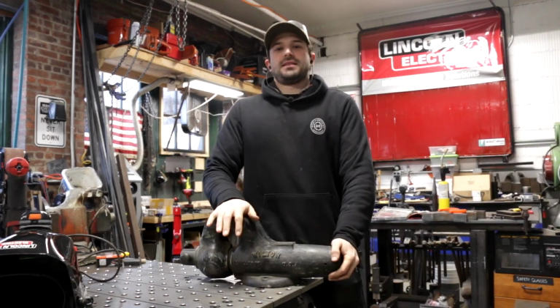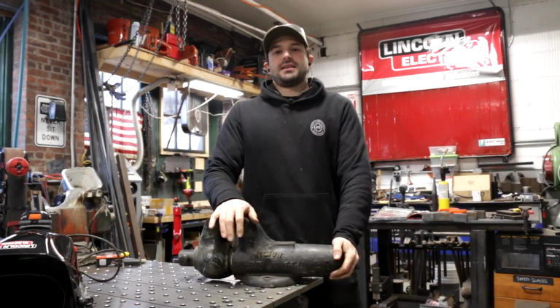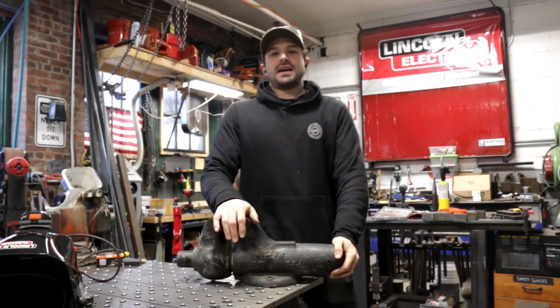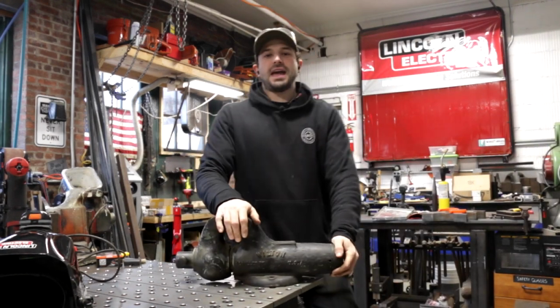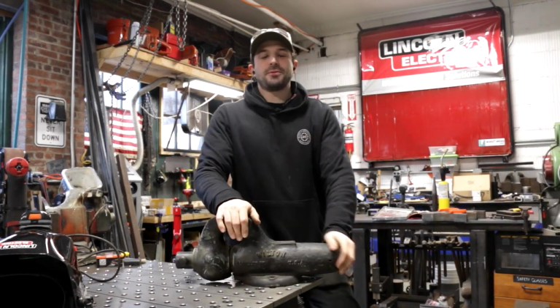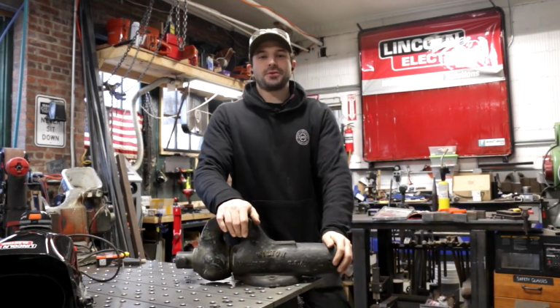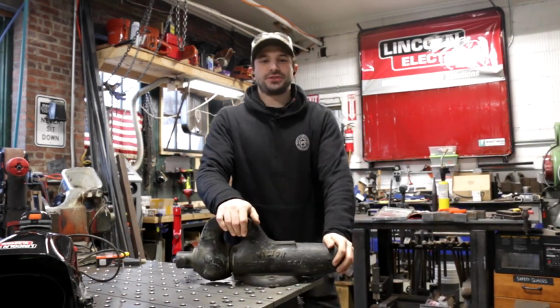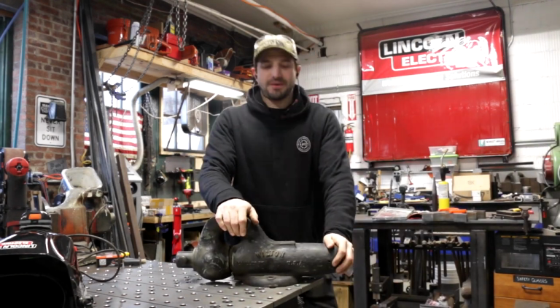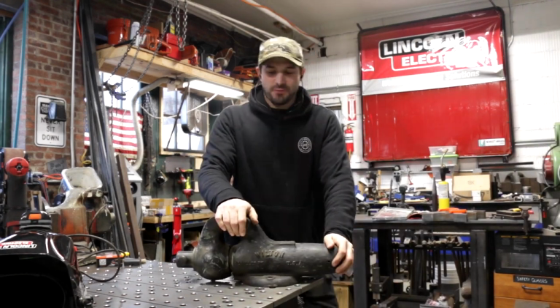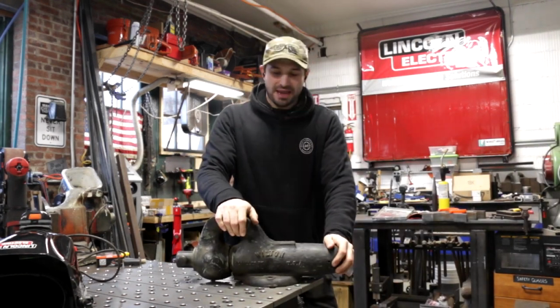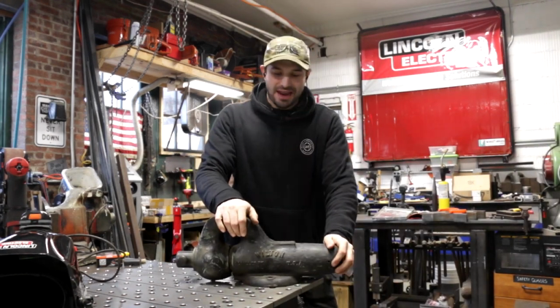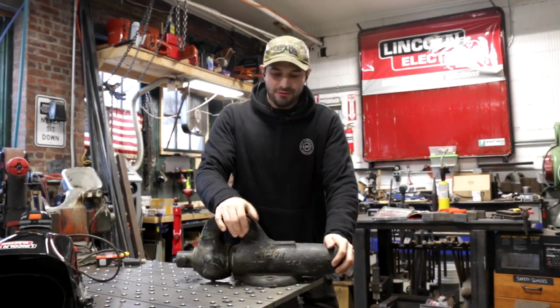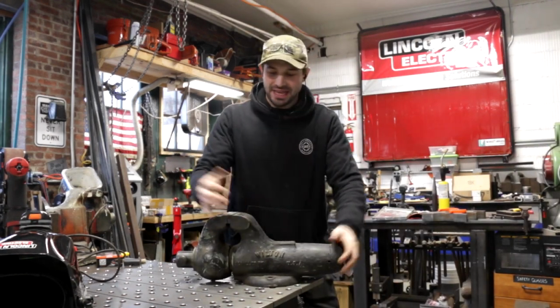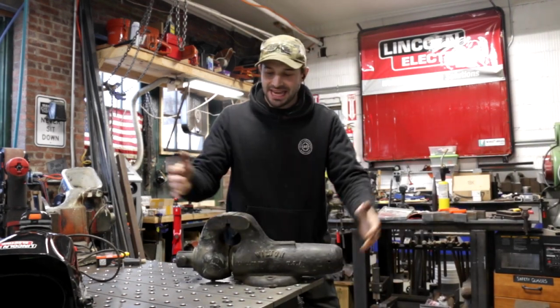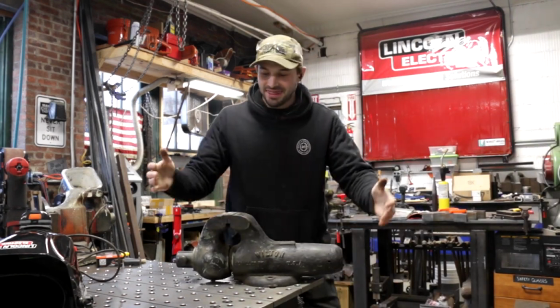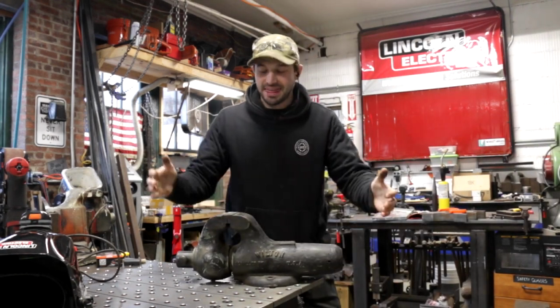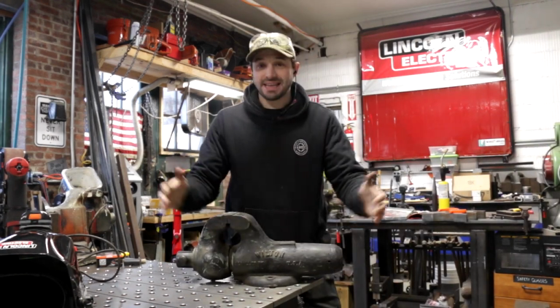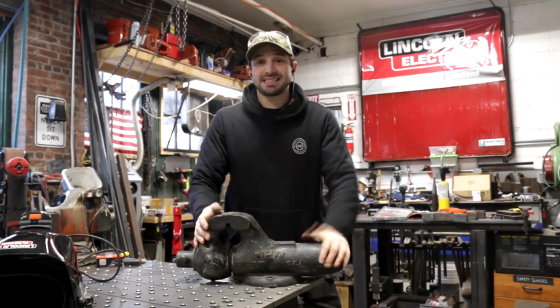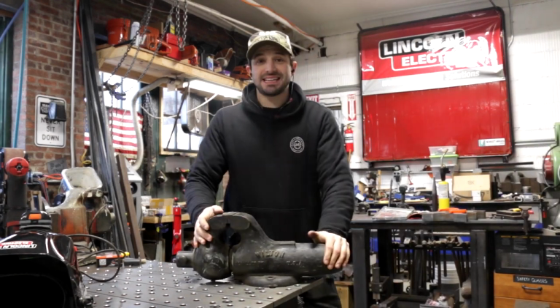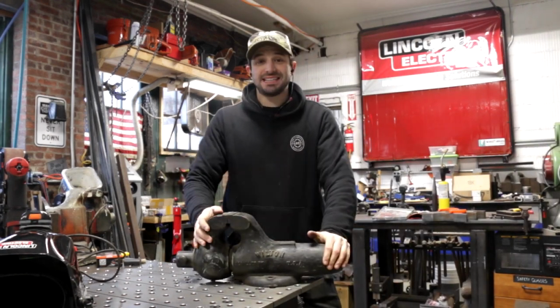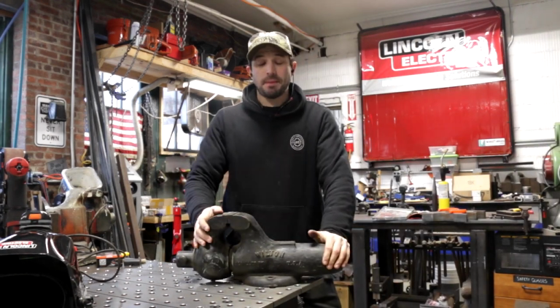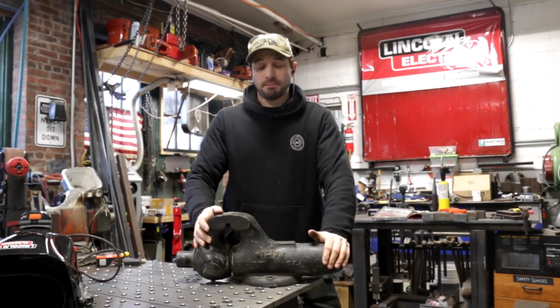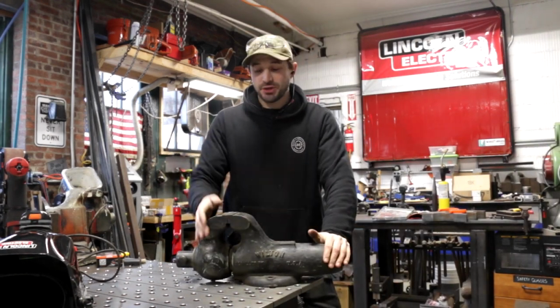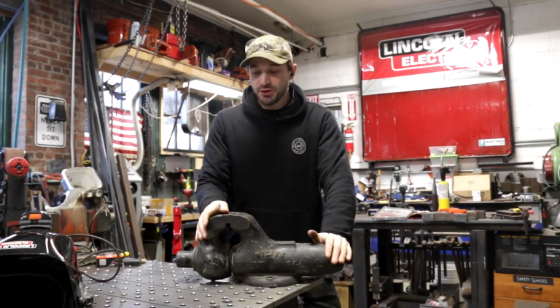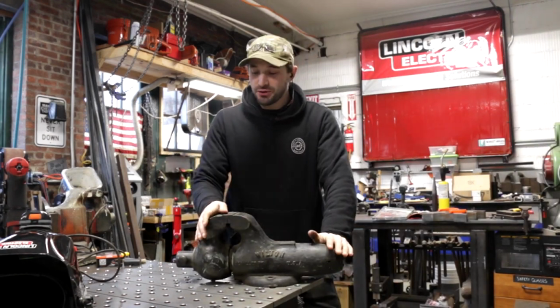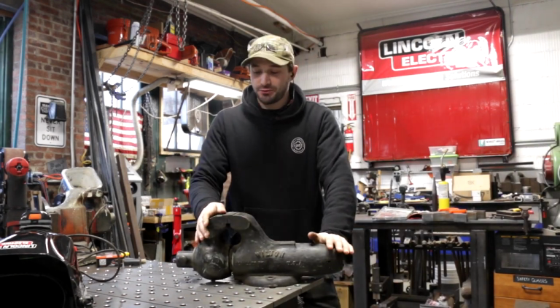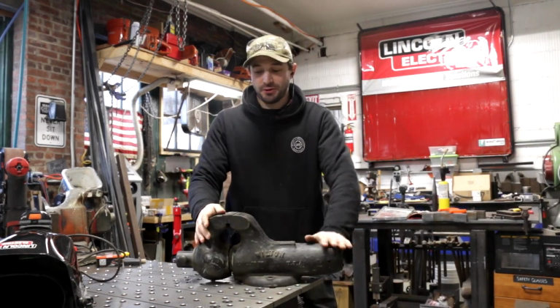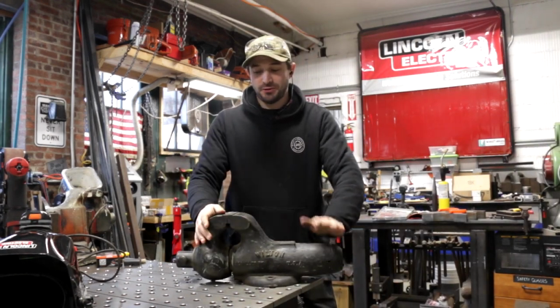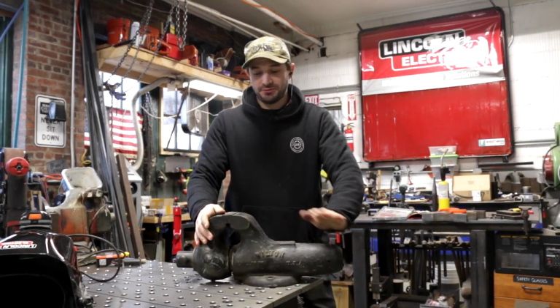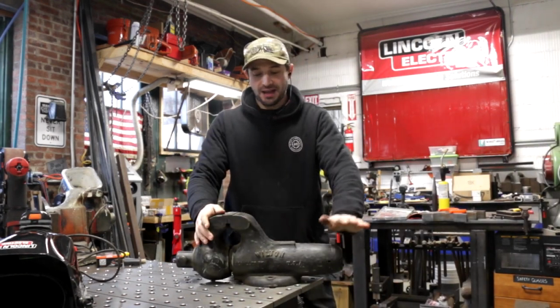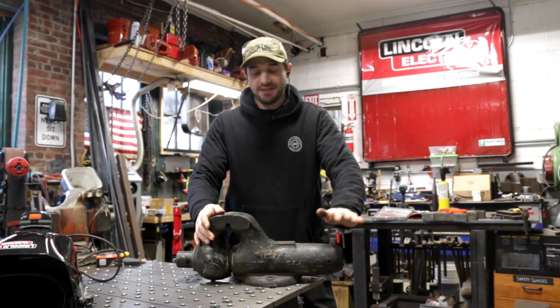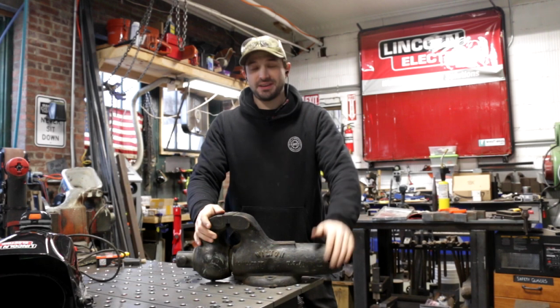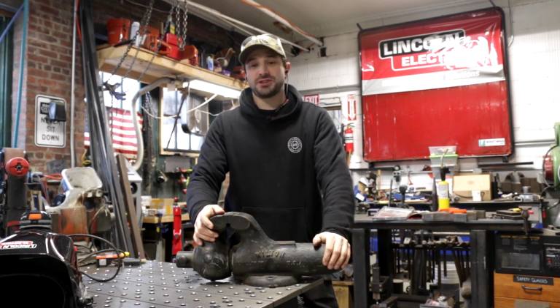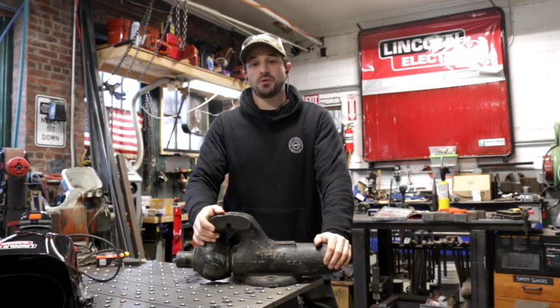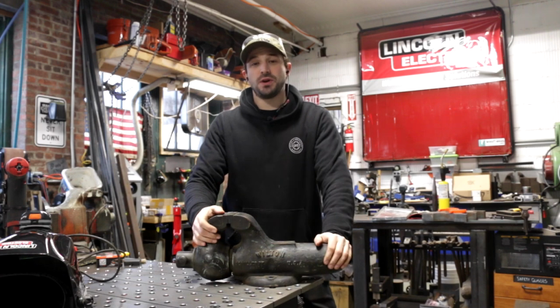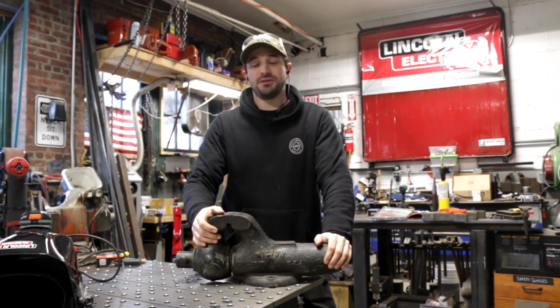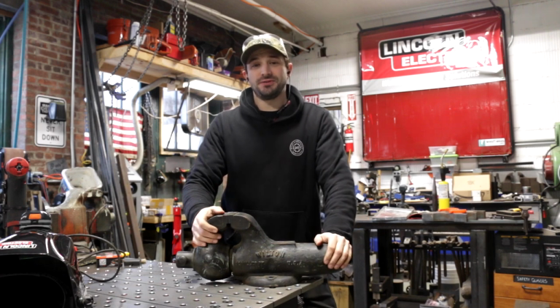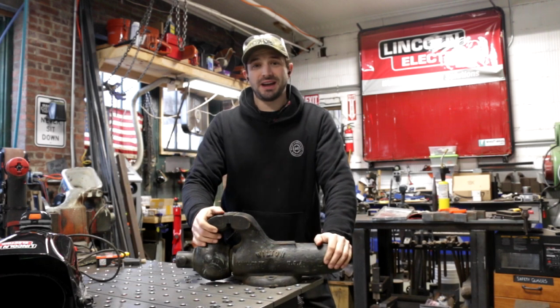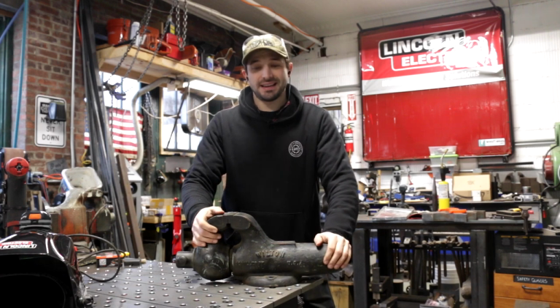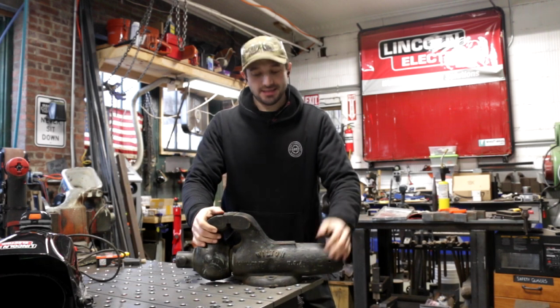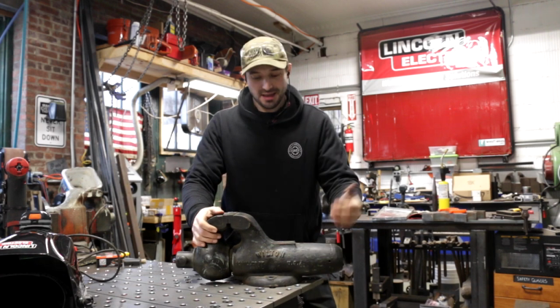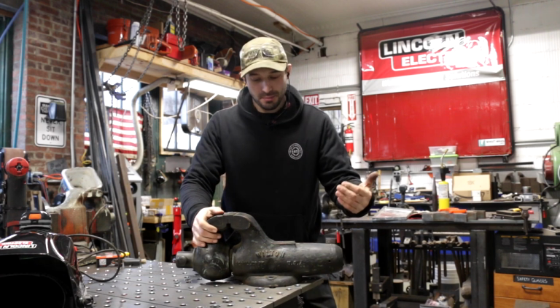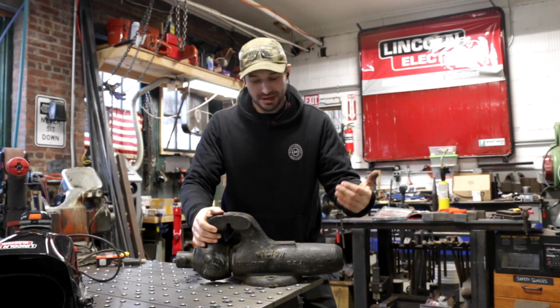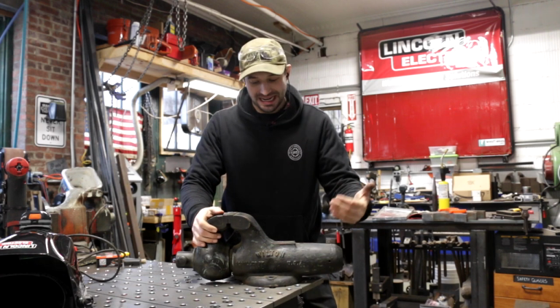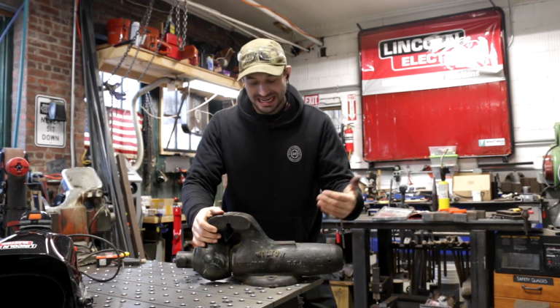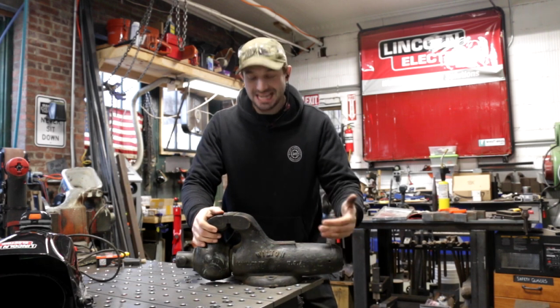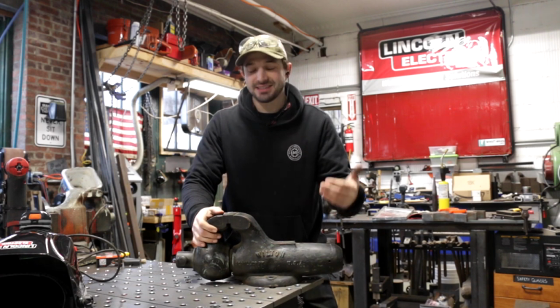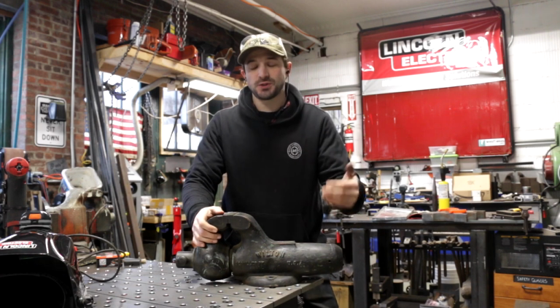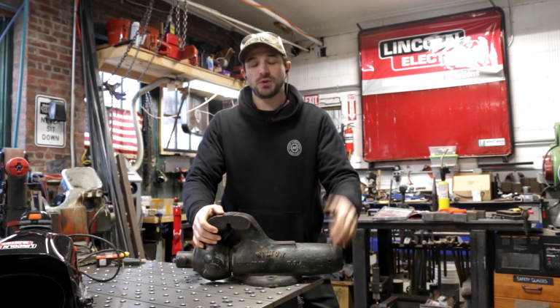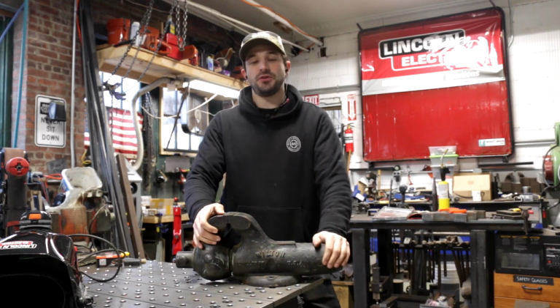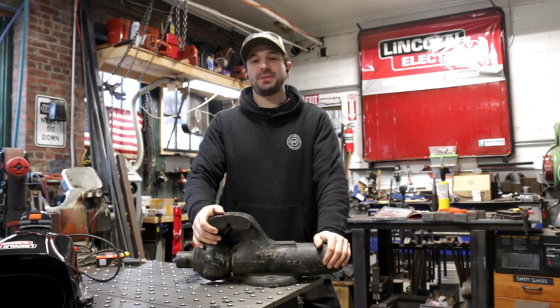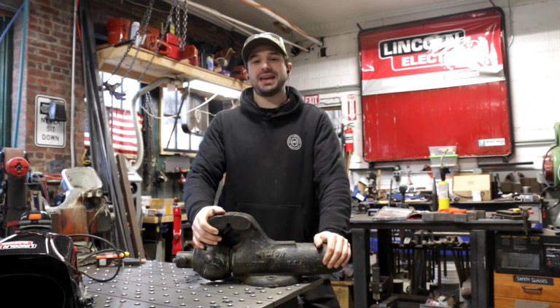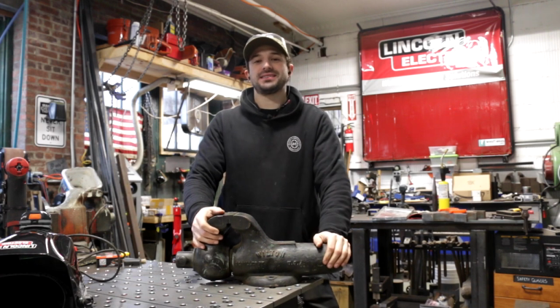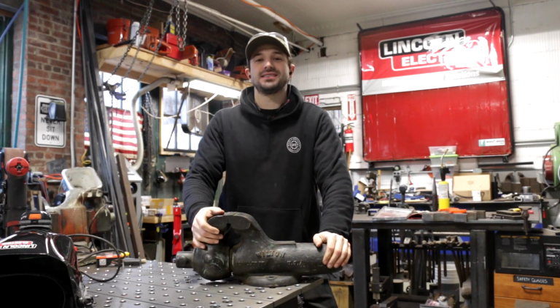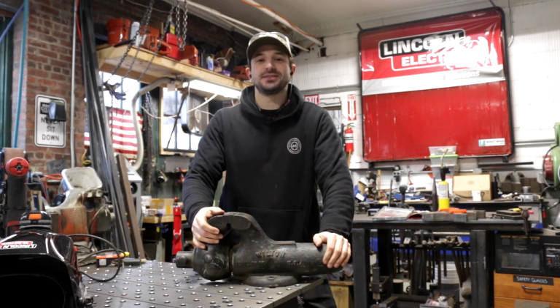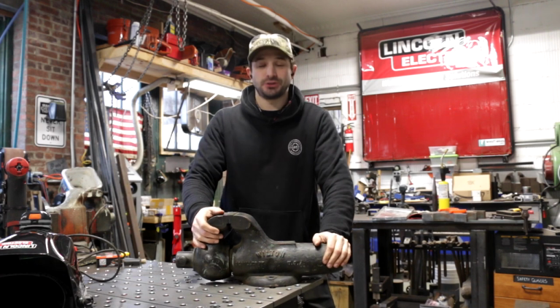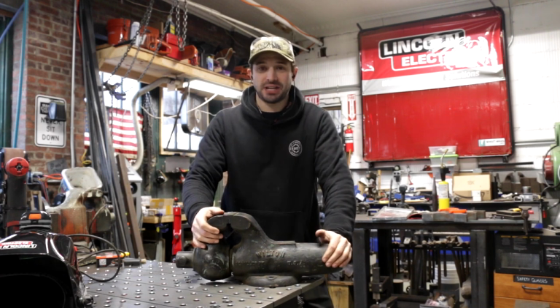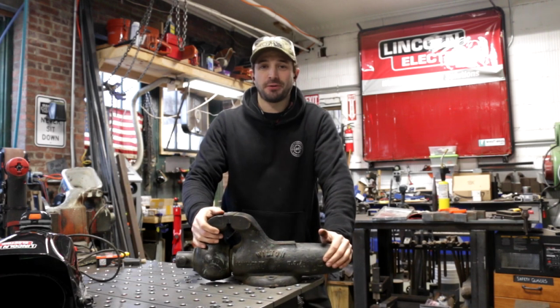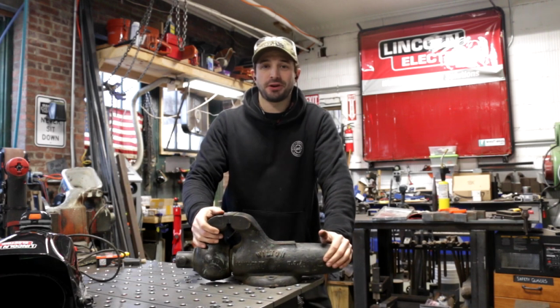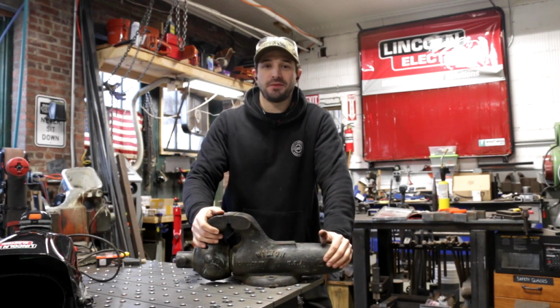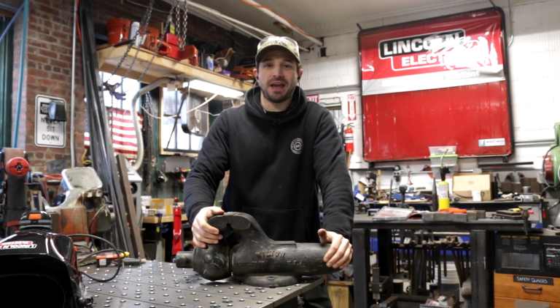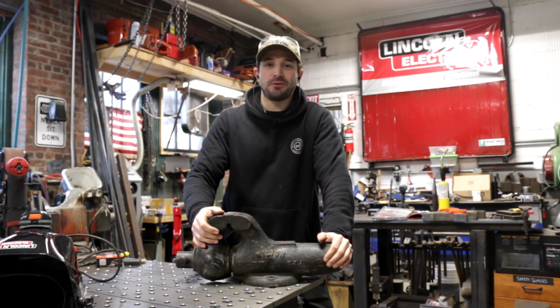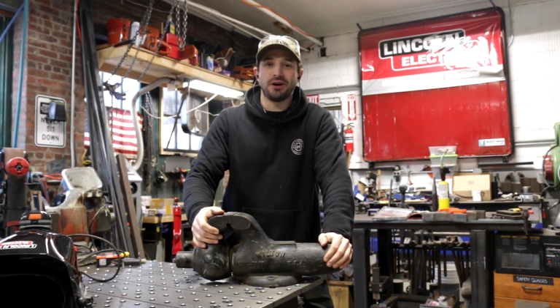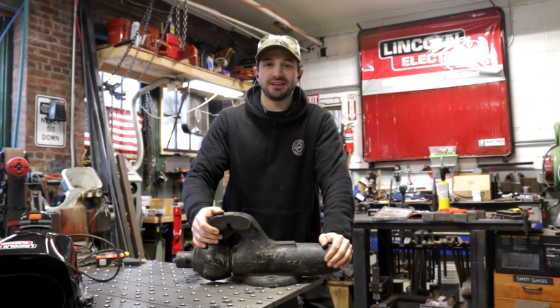Hey, I'm Chris Zett from Make Everything, and this is a beautiful 5-inch Wilton vise, but it needs a swivel base, so today we're going to make one.